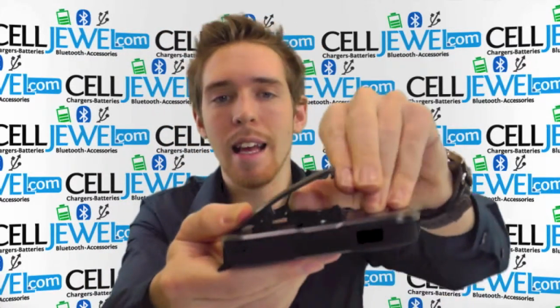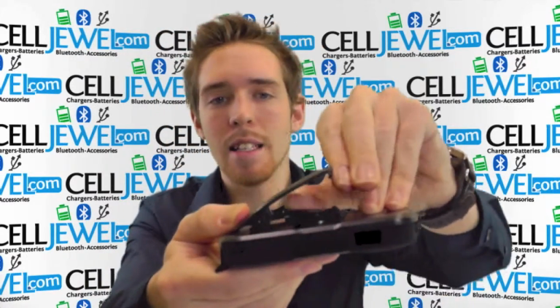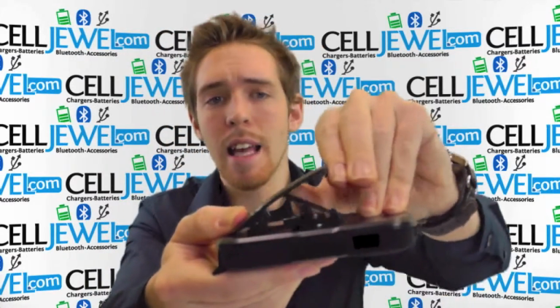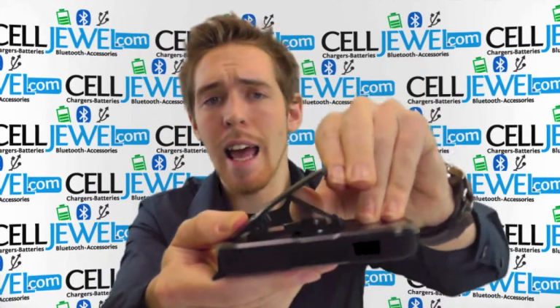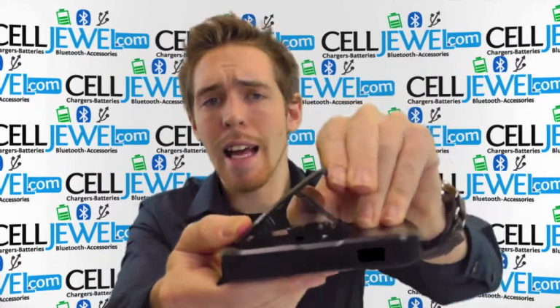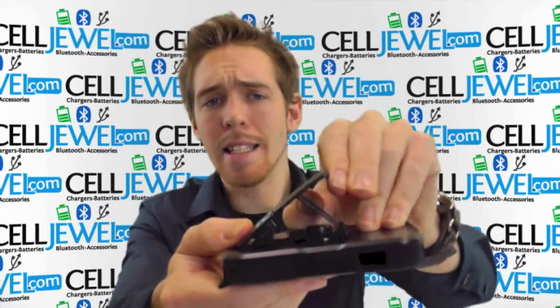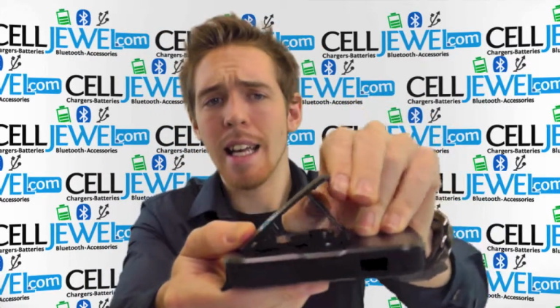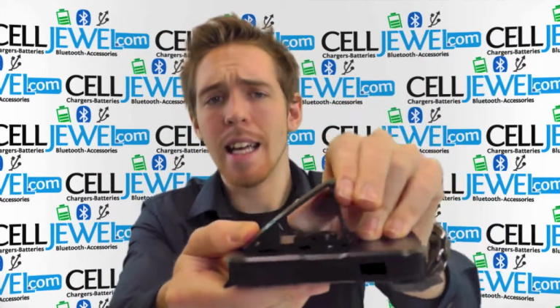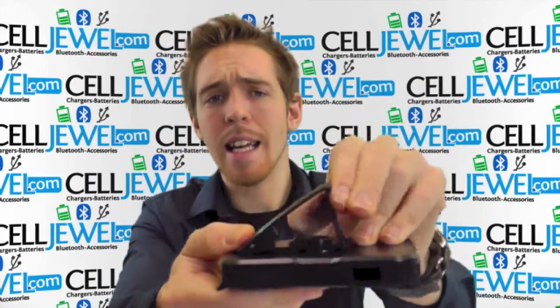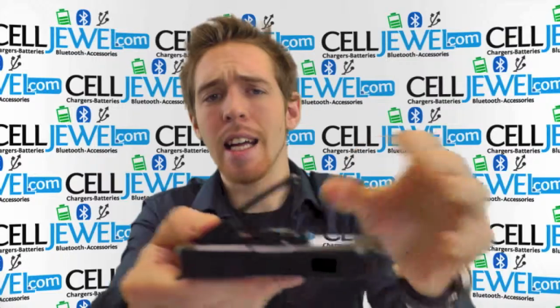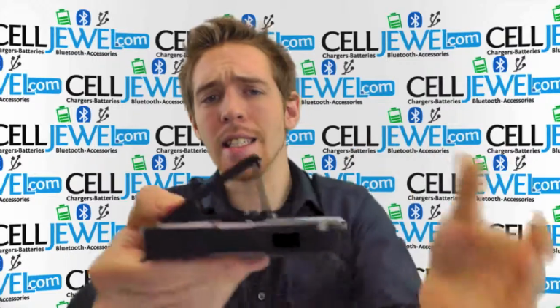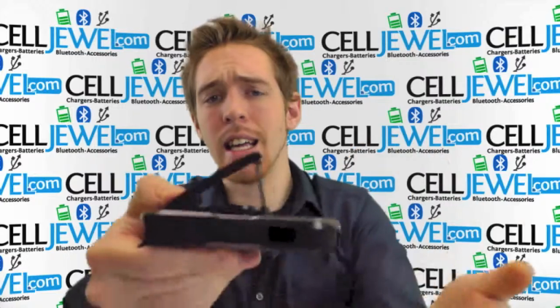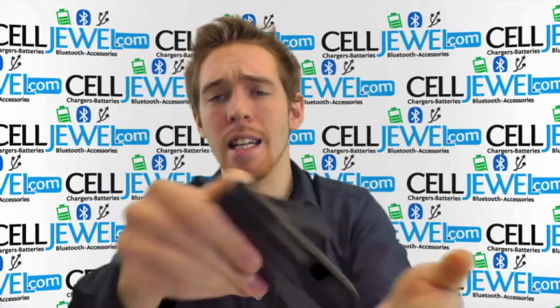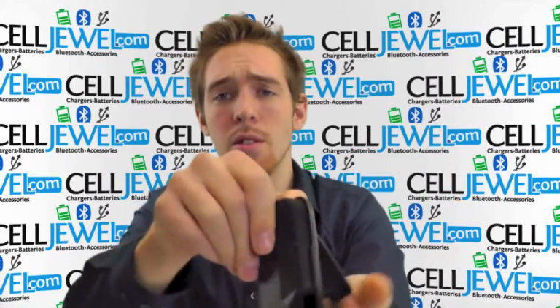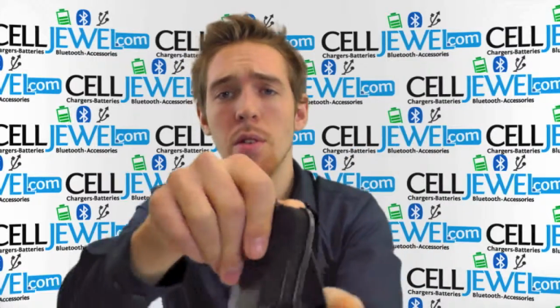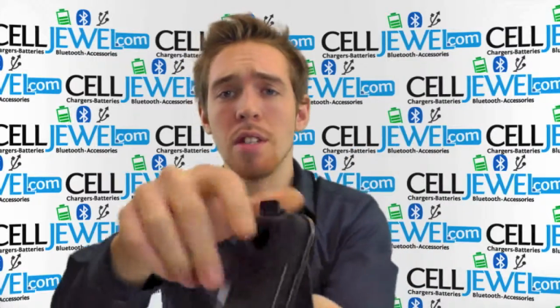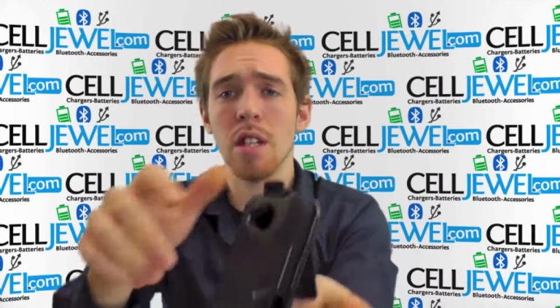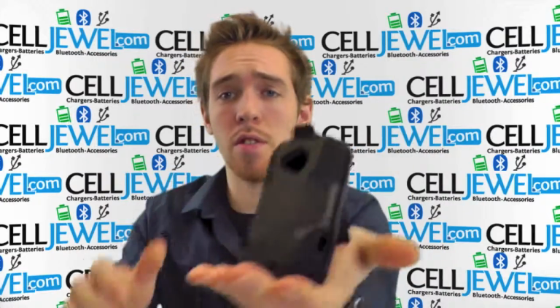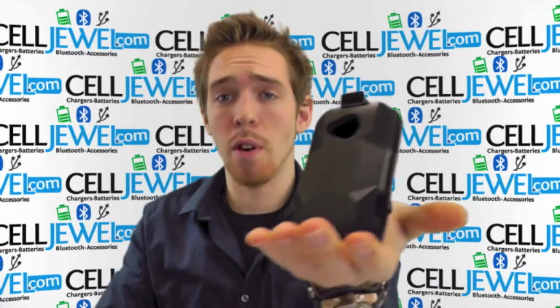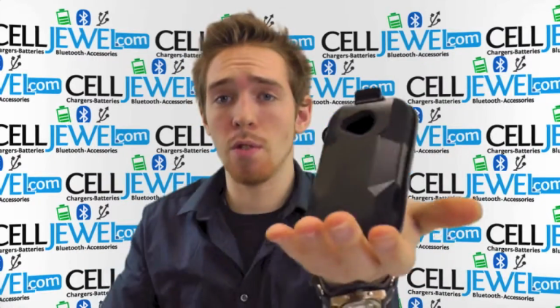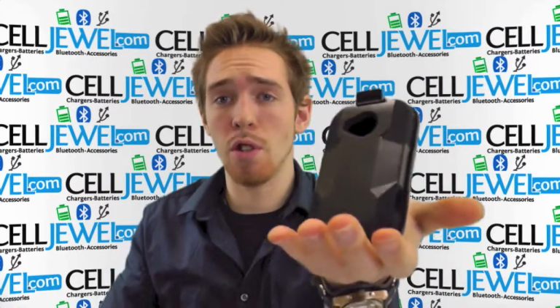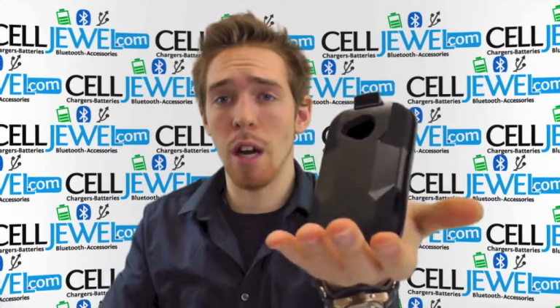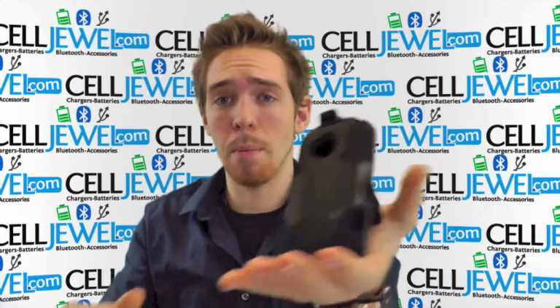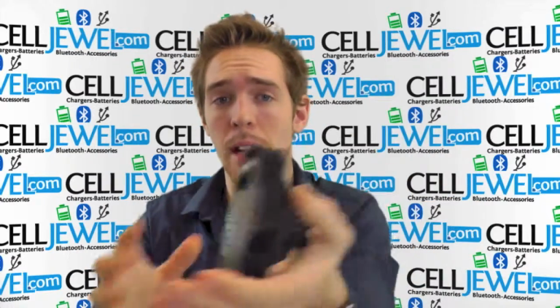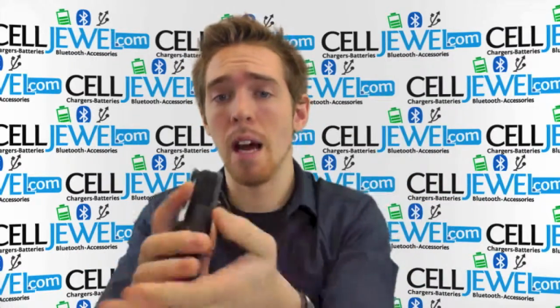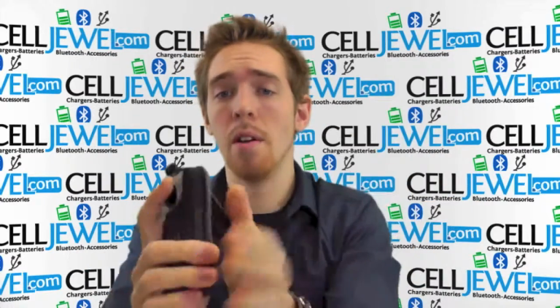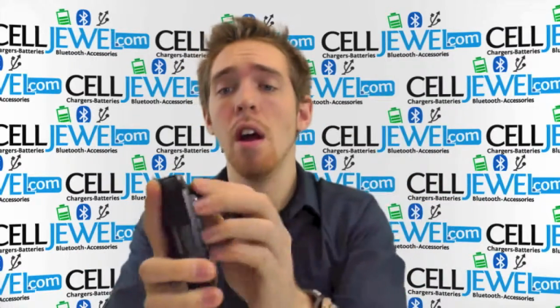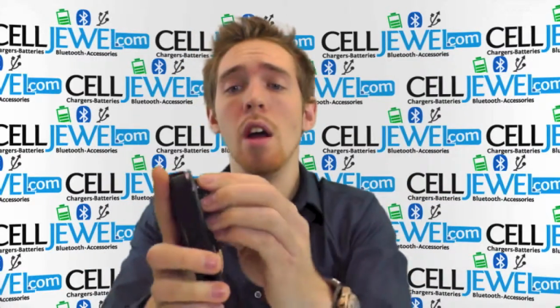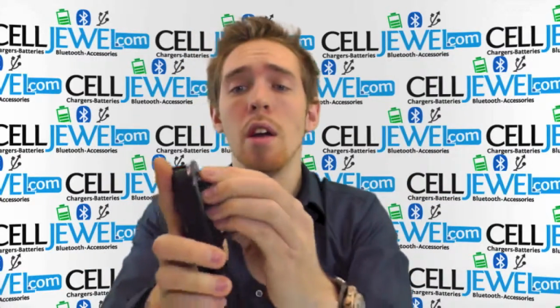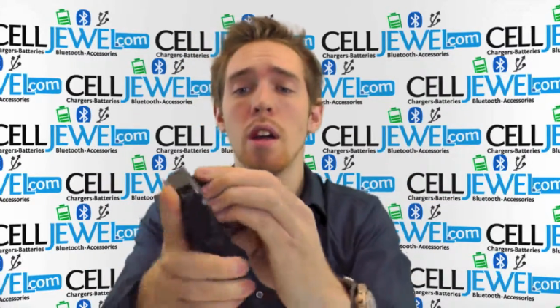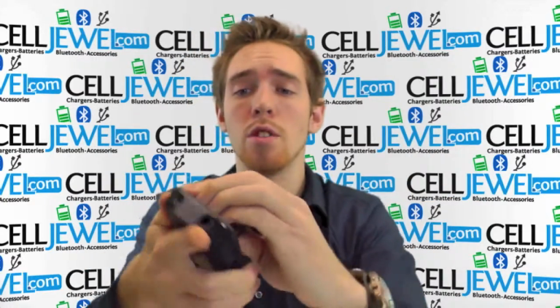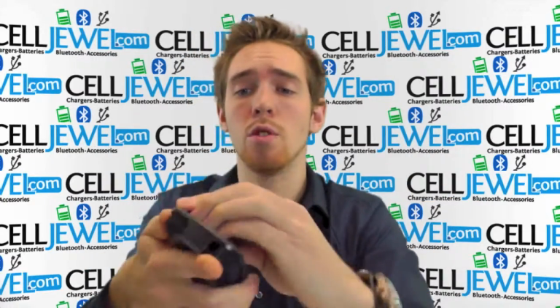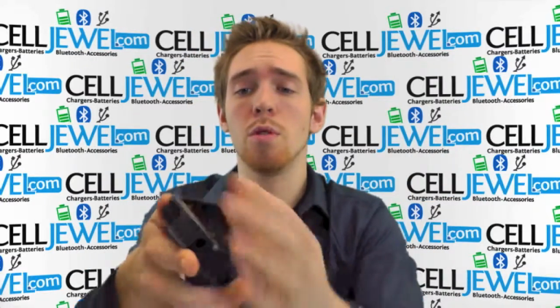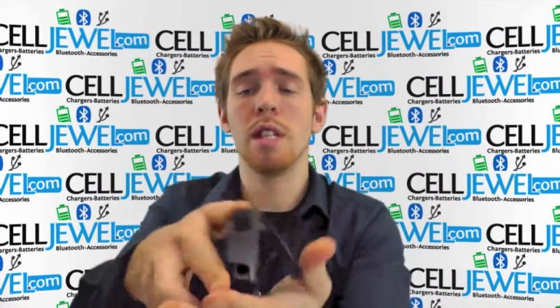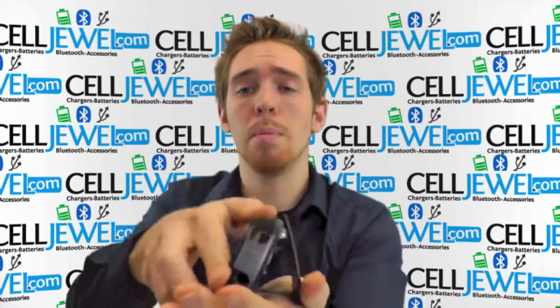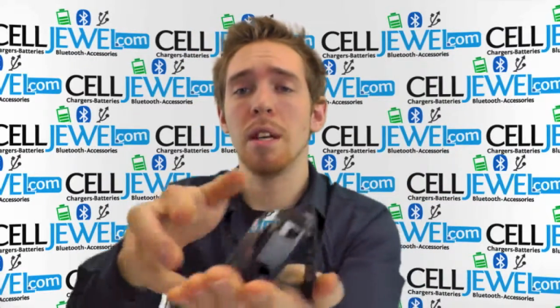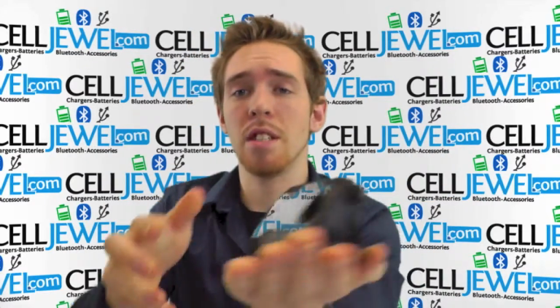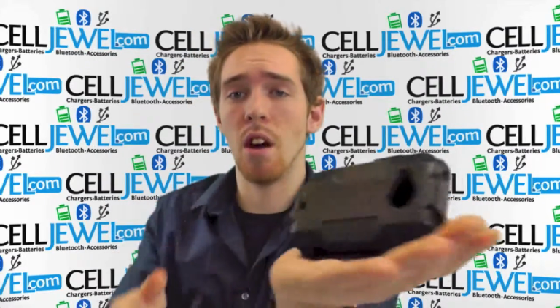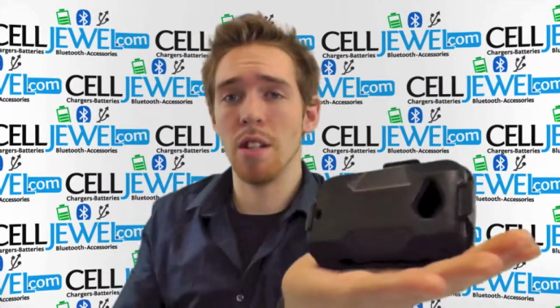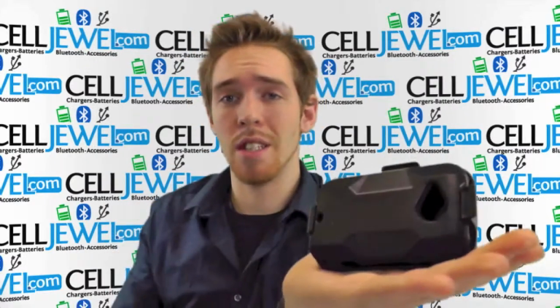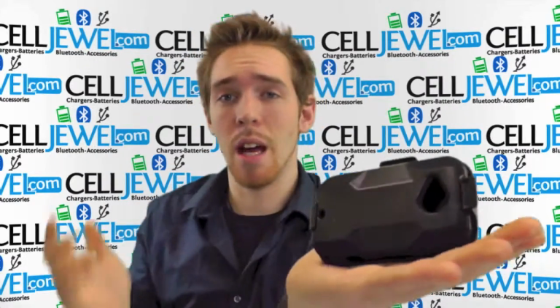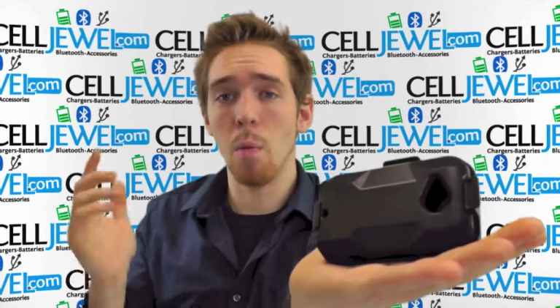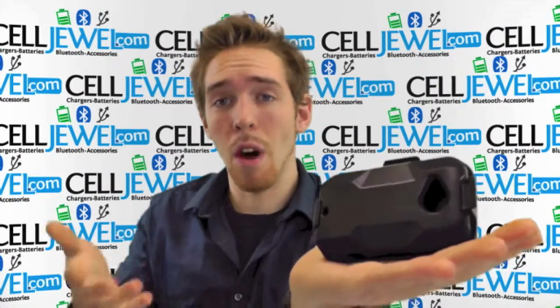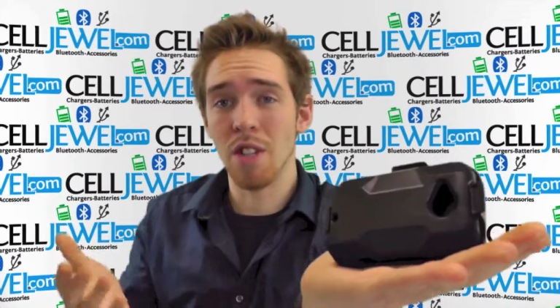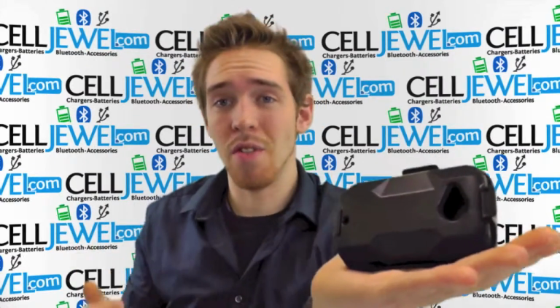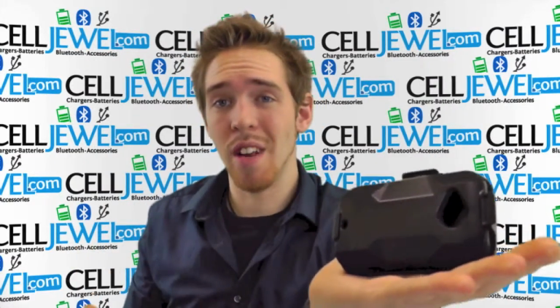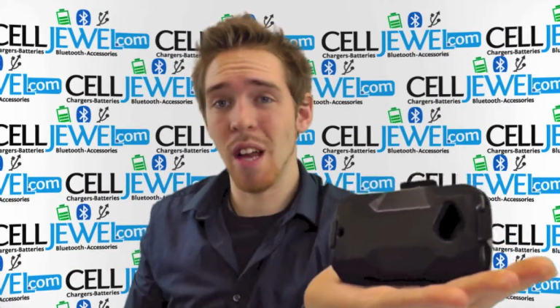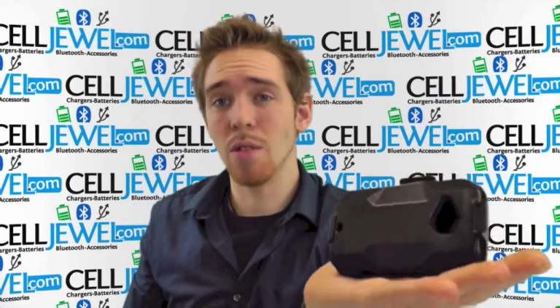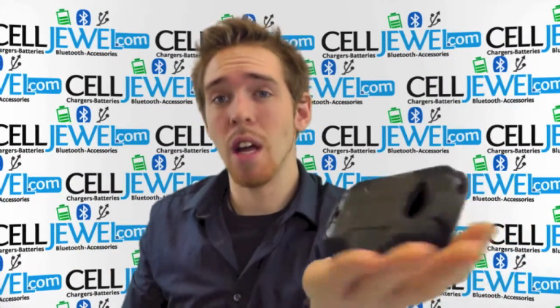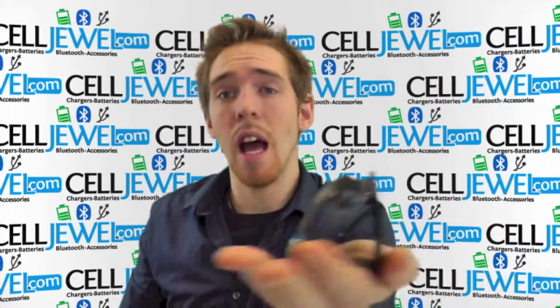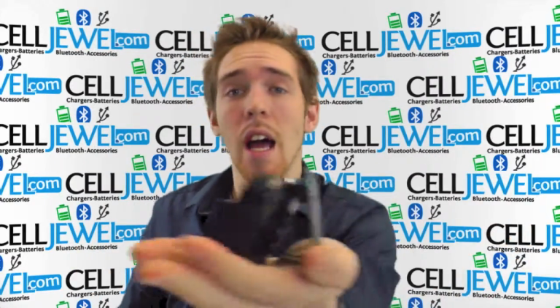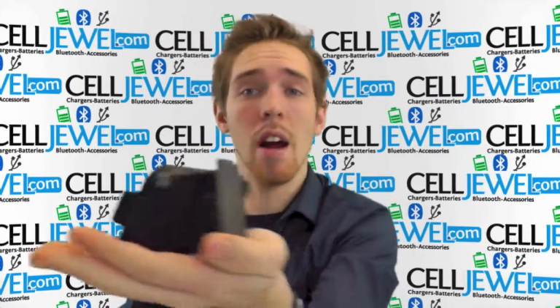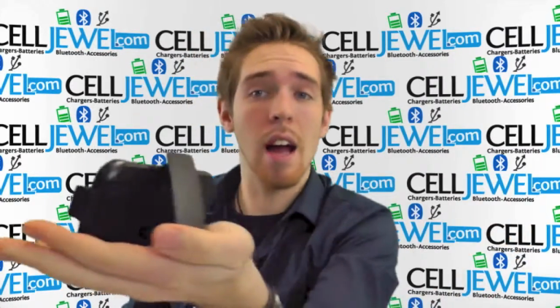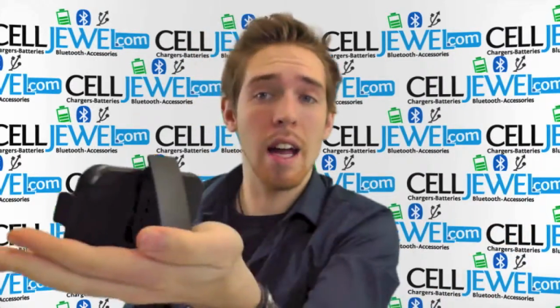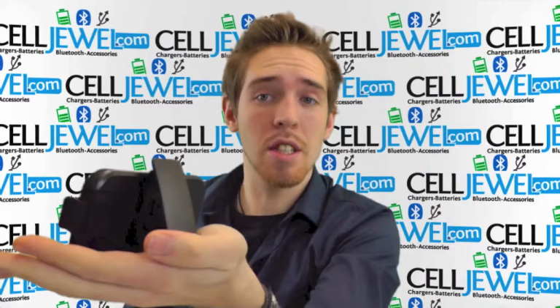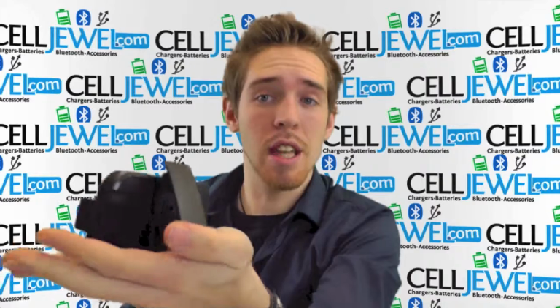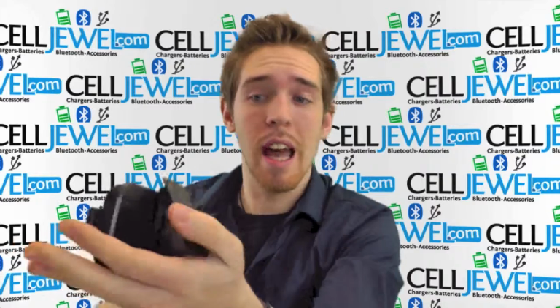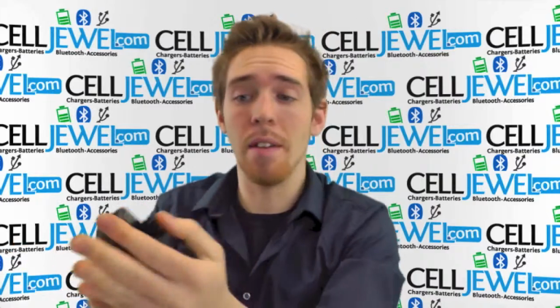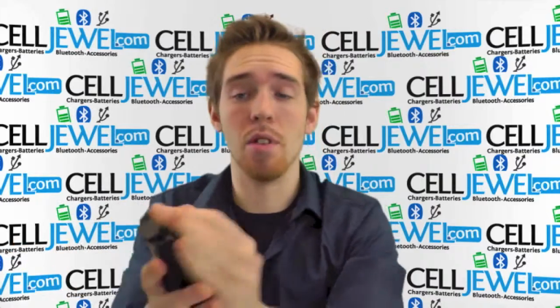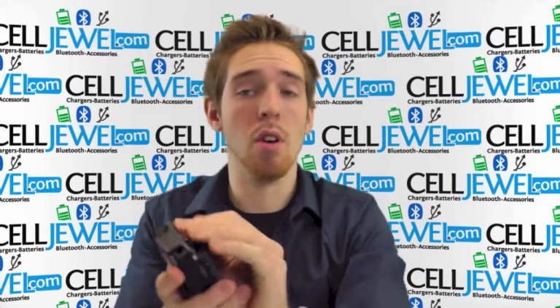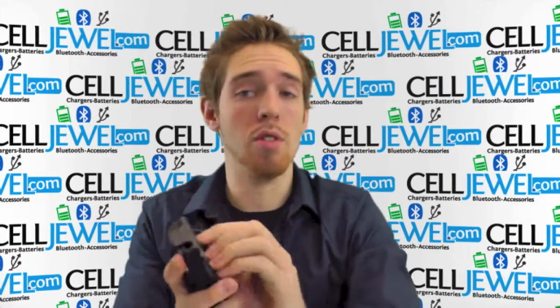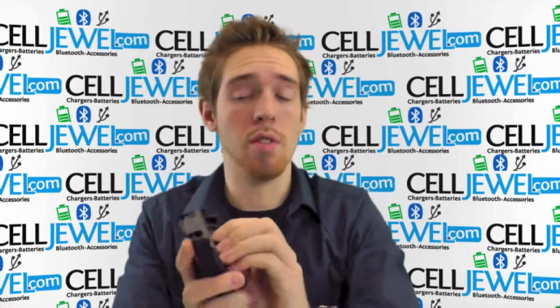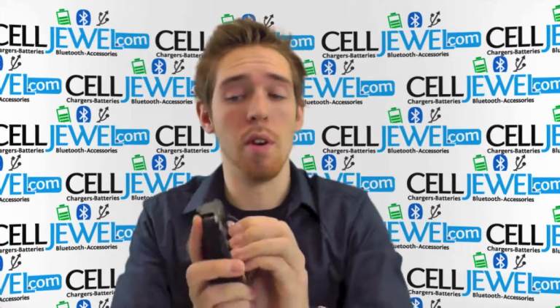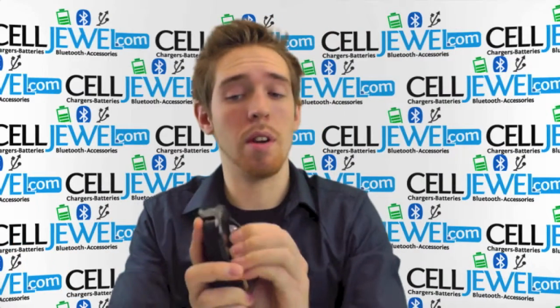And lastly, it has a kickstand so you can set your phone straight up and down, you can also twist it, place it on its side, watch your videos, and not actually have to hold your phone. It comes in handy a lot.